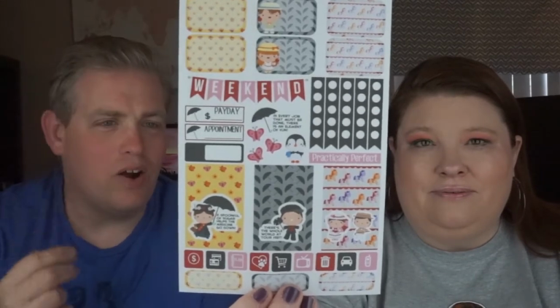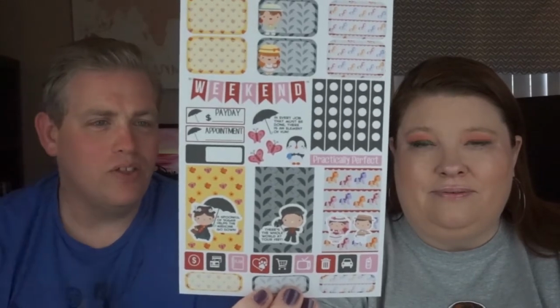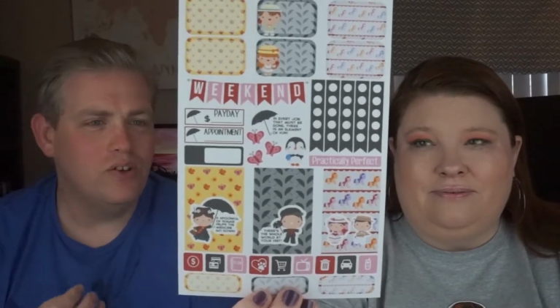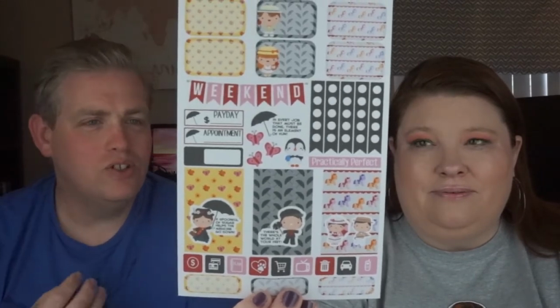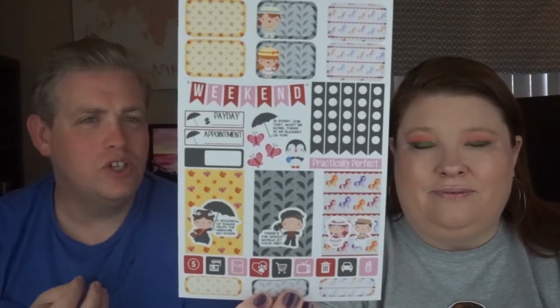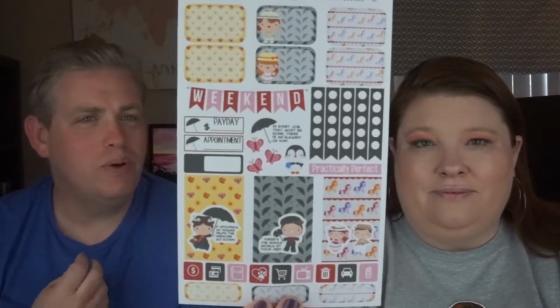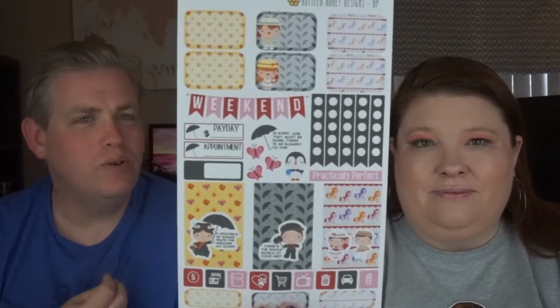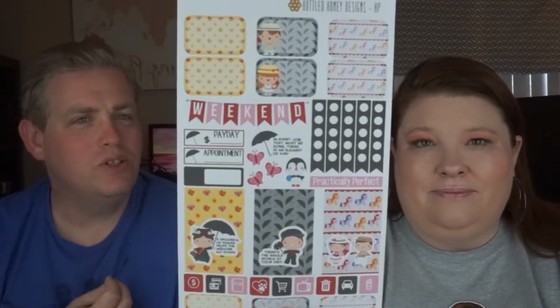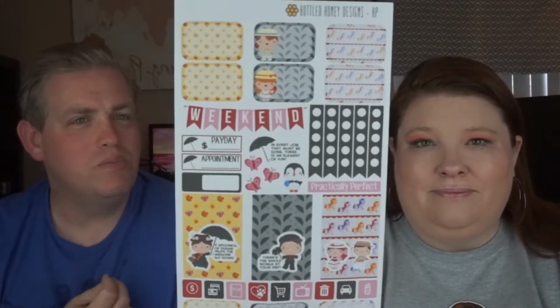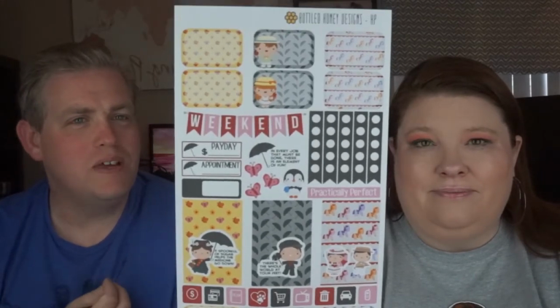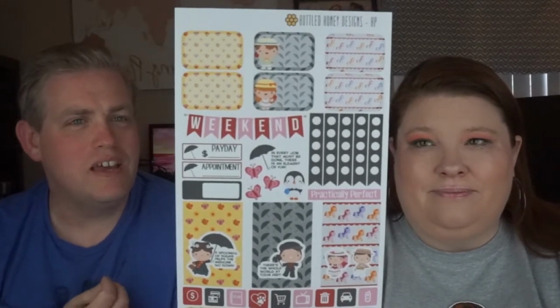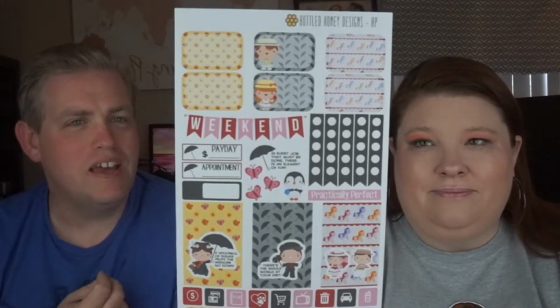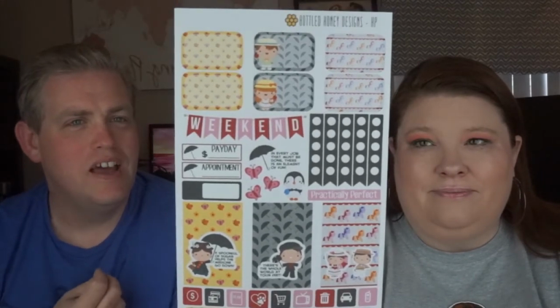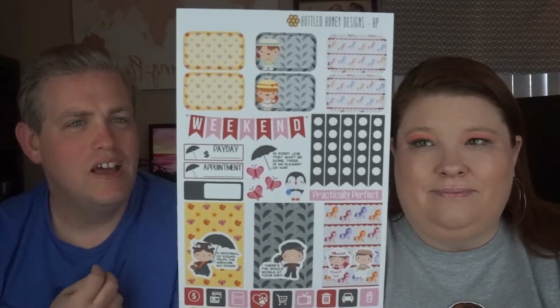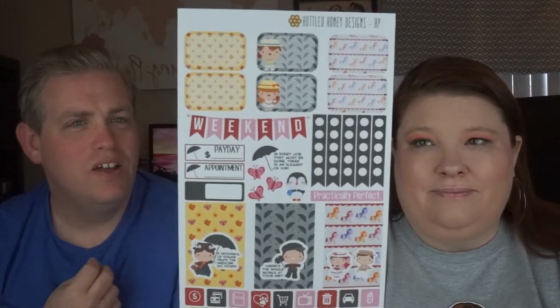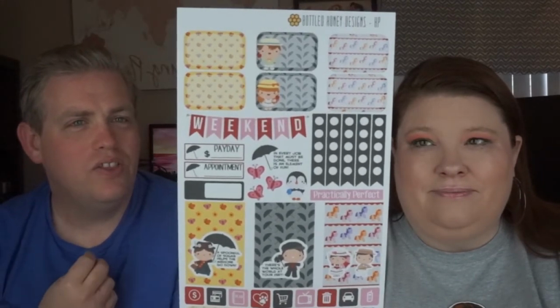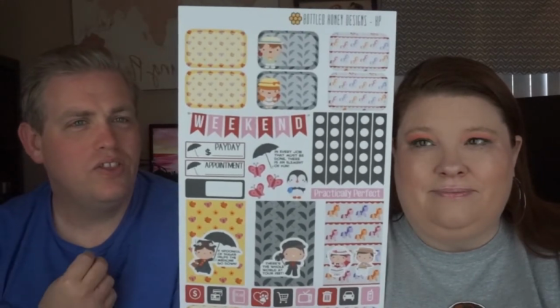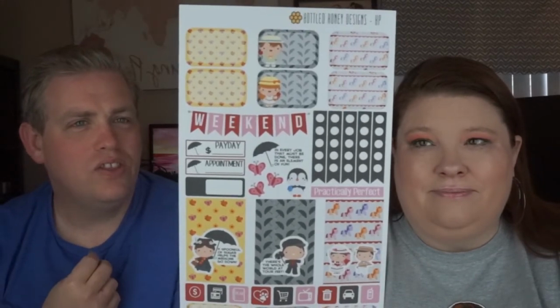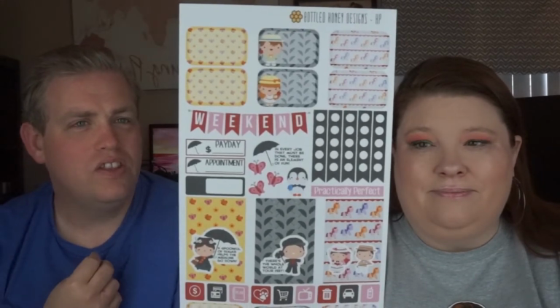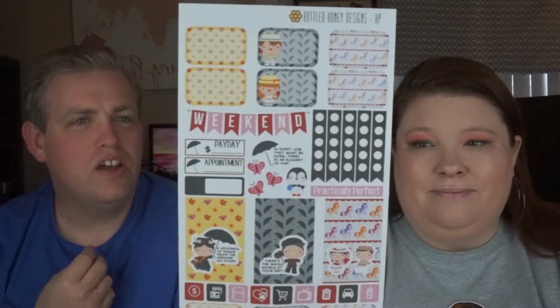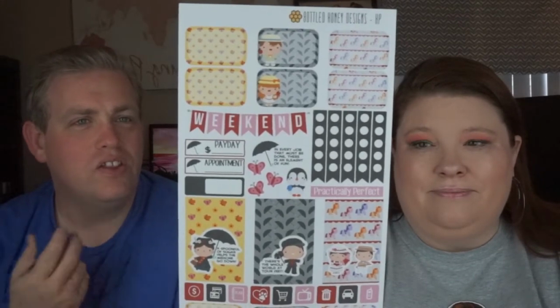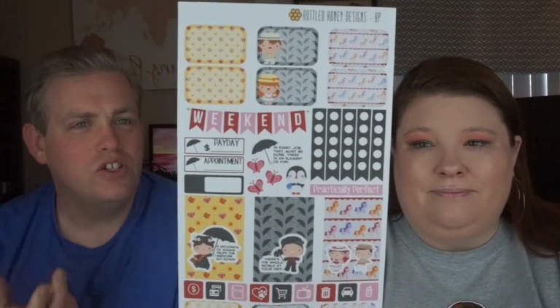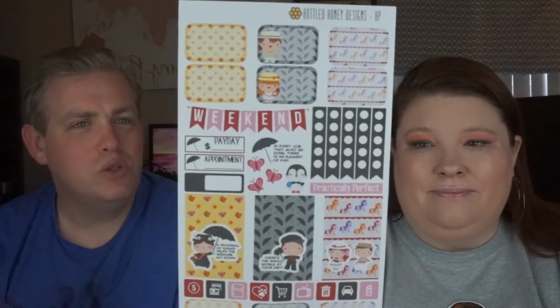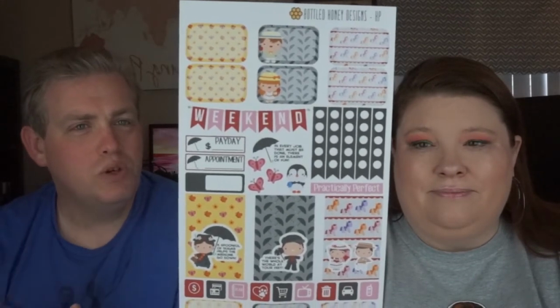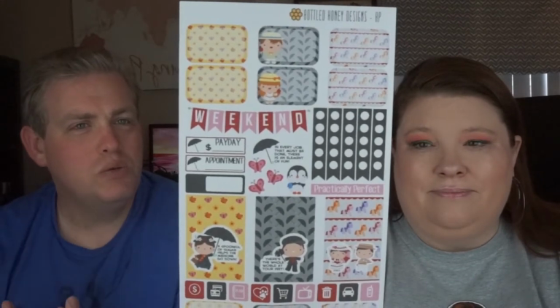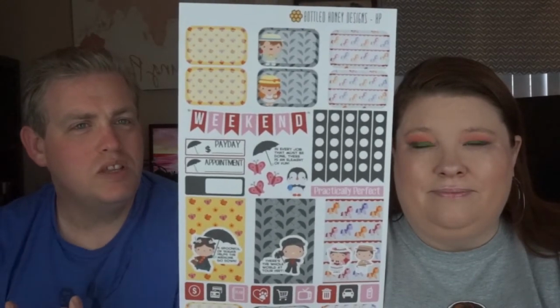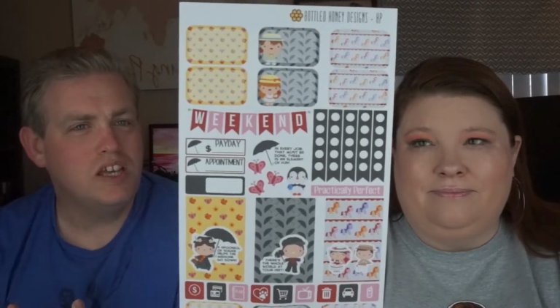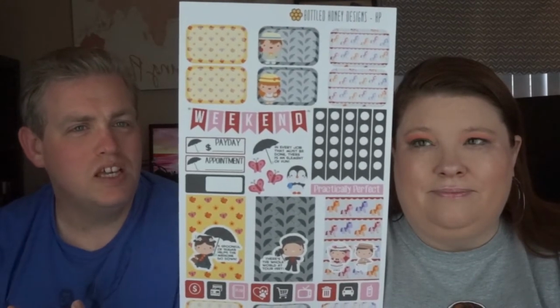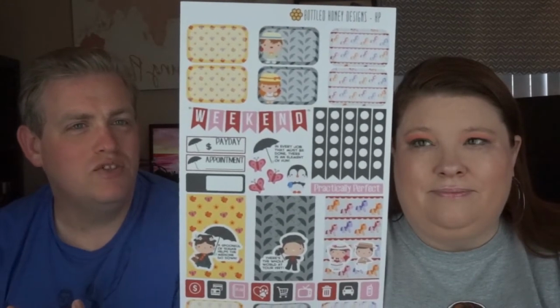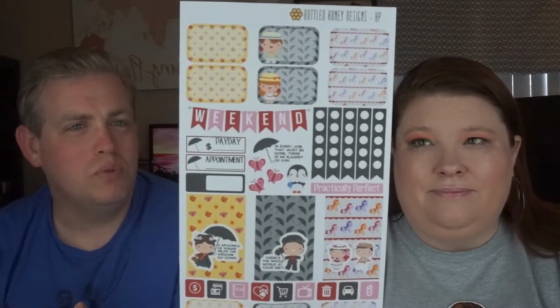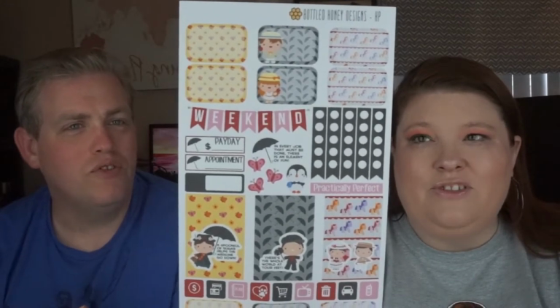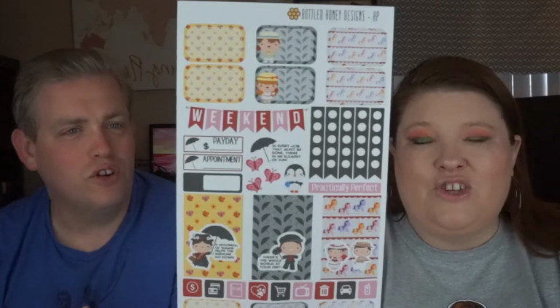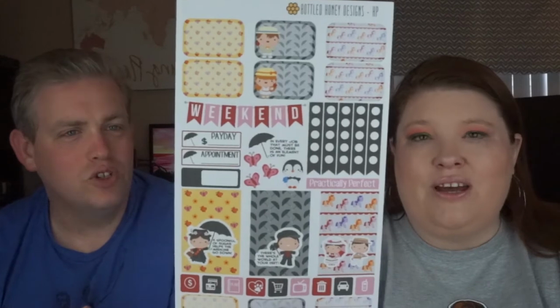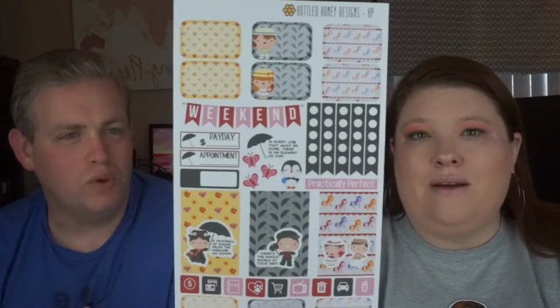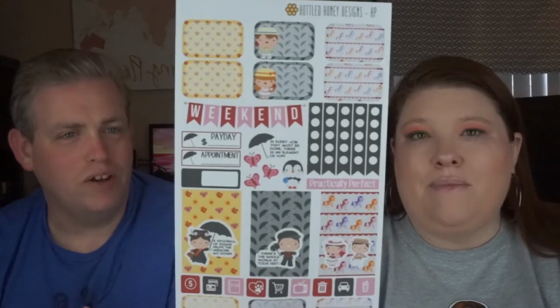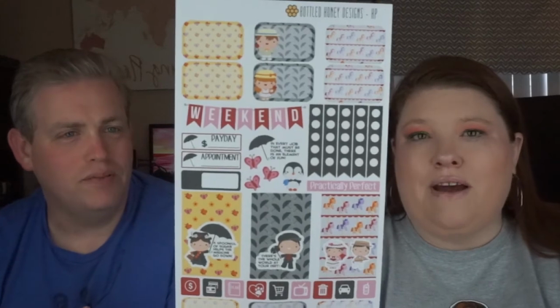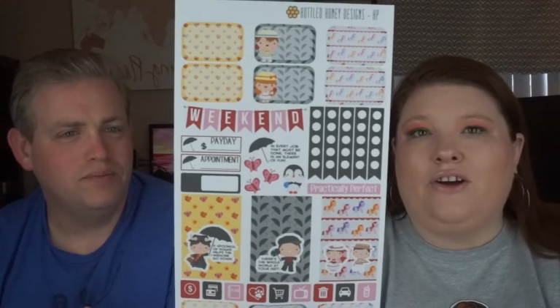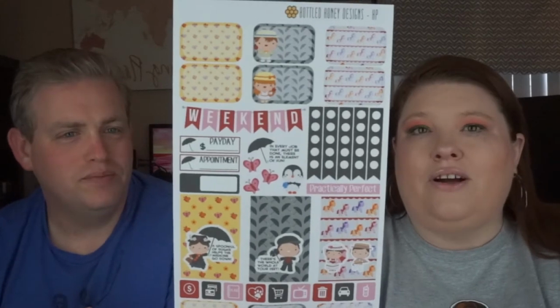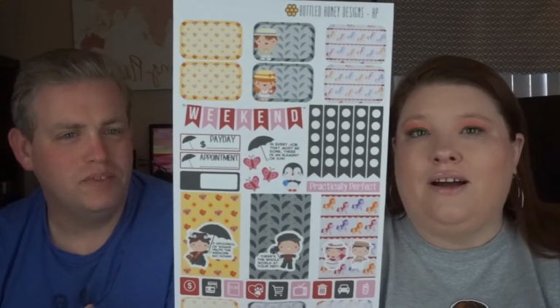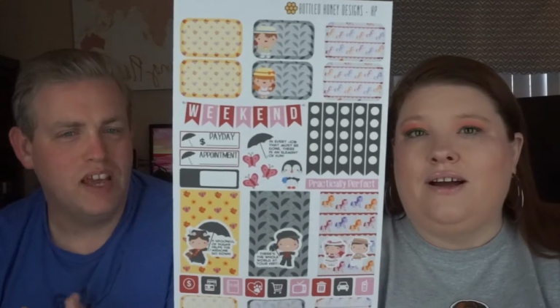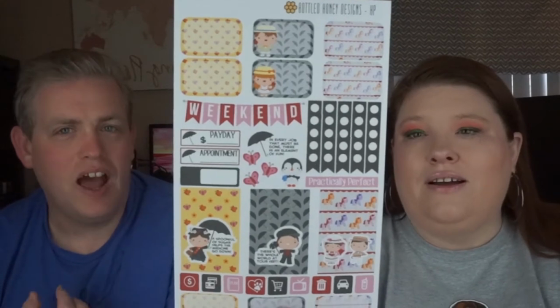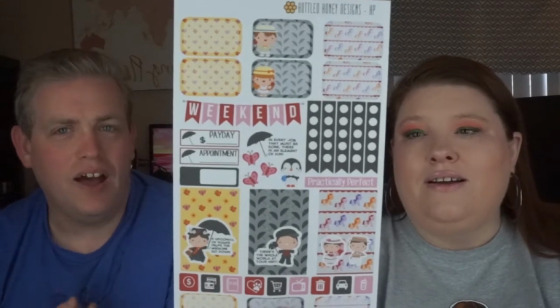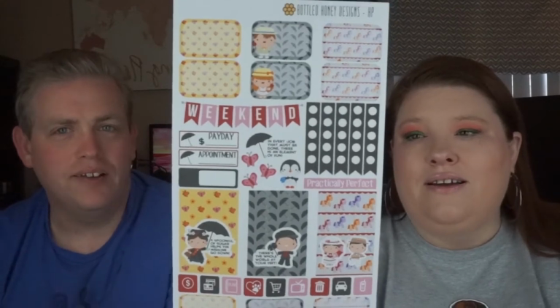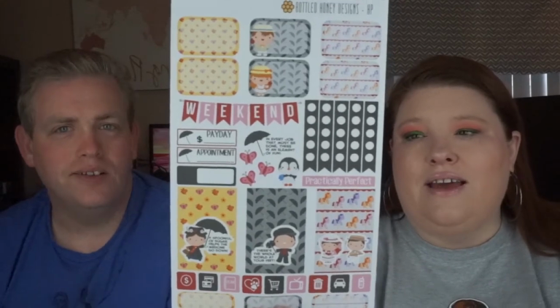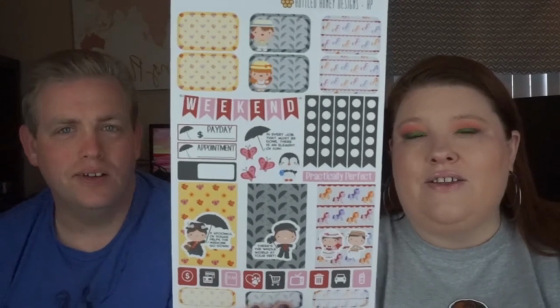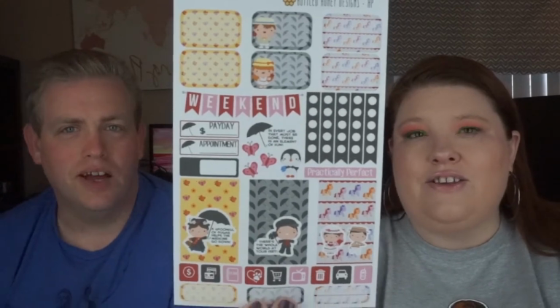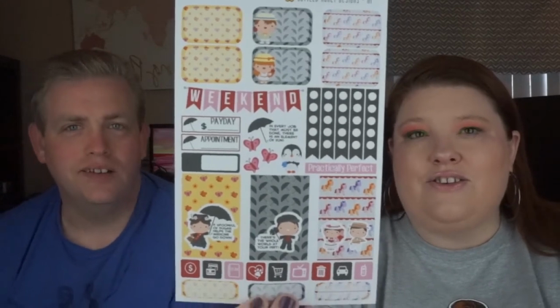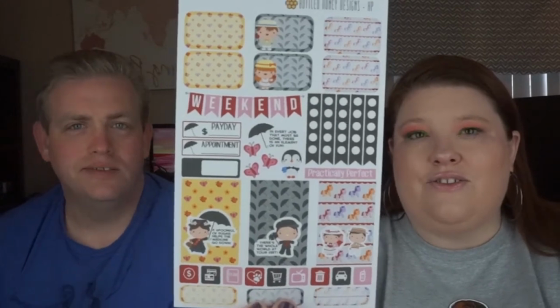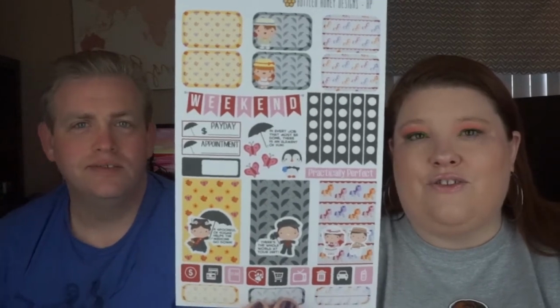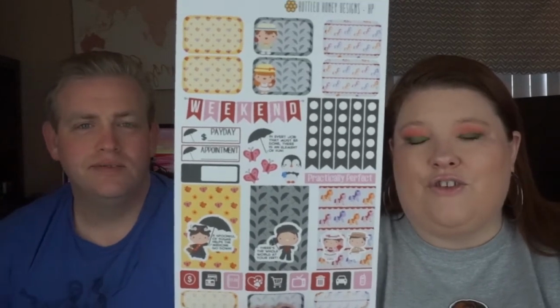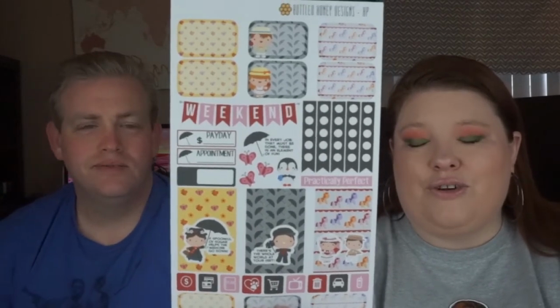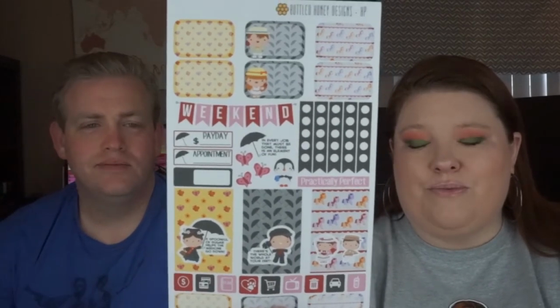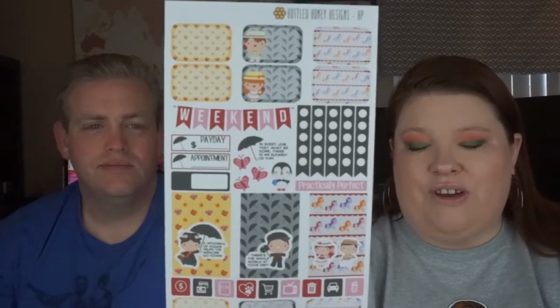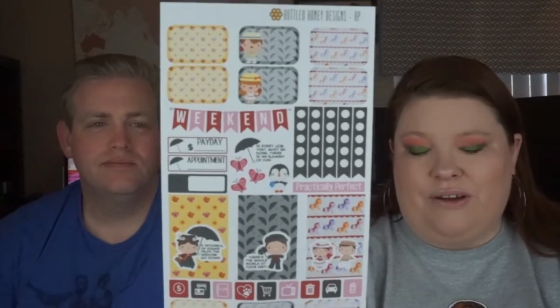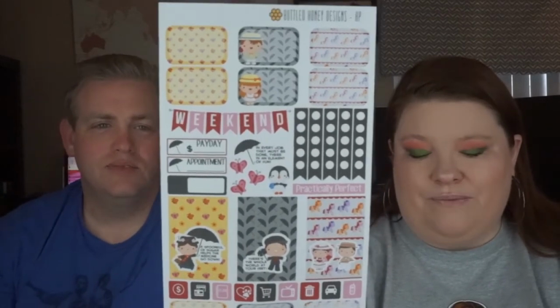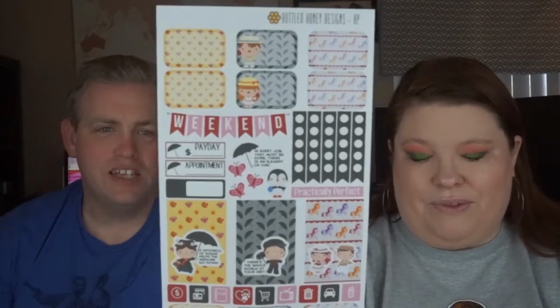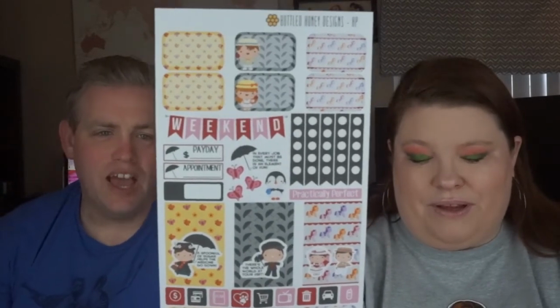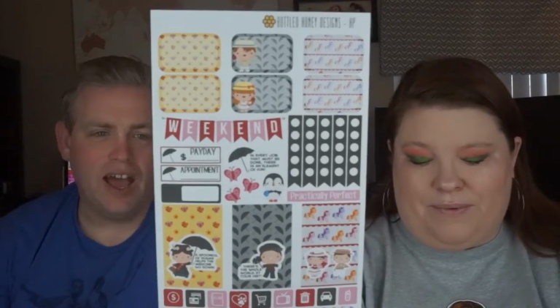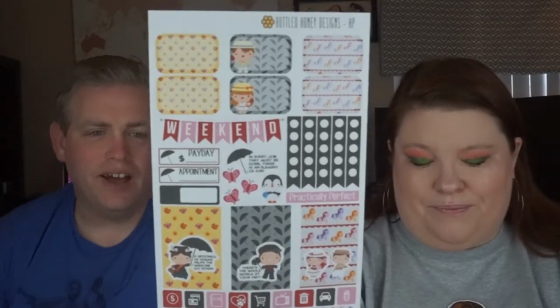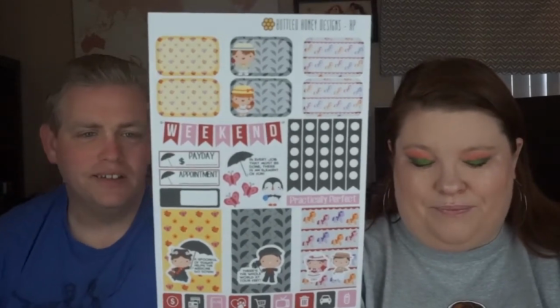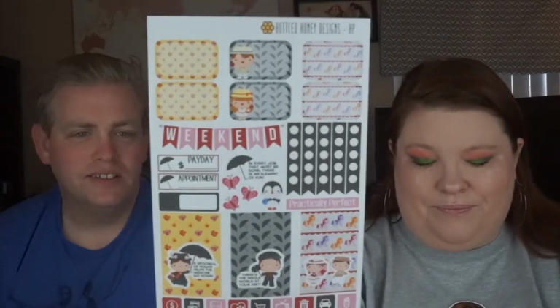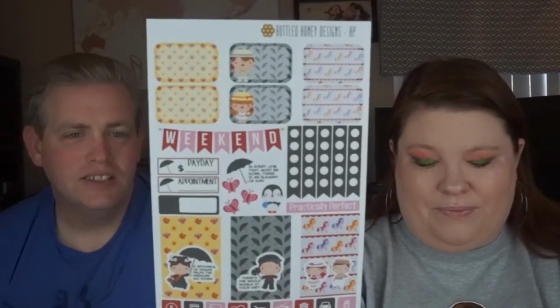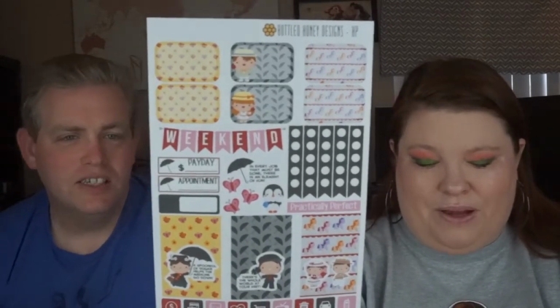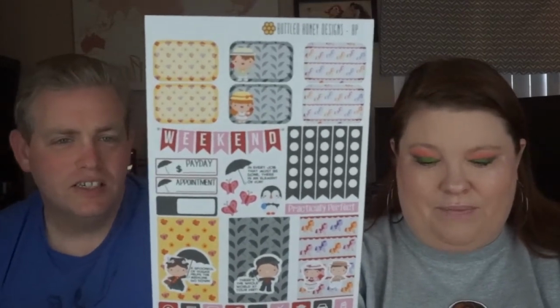Those are supposed to be the kids from the first movie — Jane and Michael. Yeah, those are from the first movie.